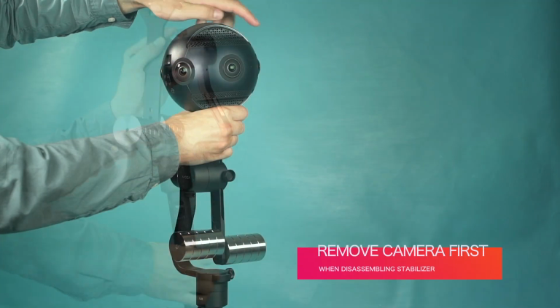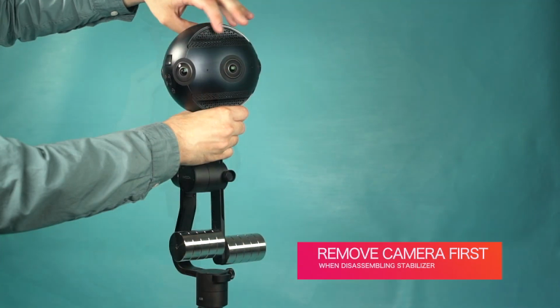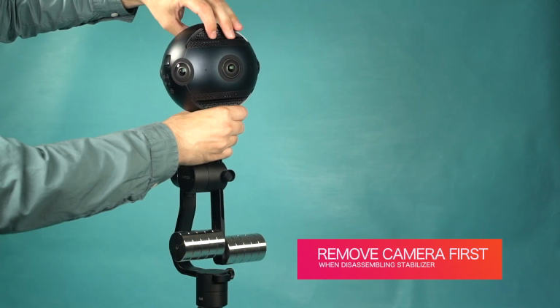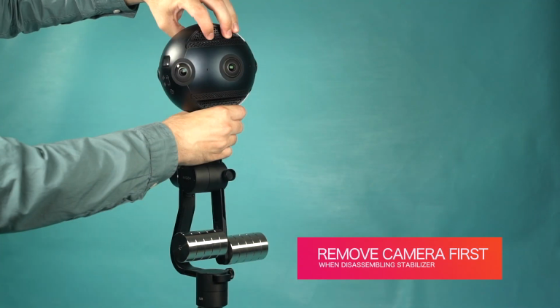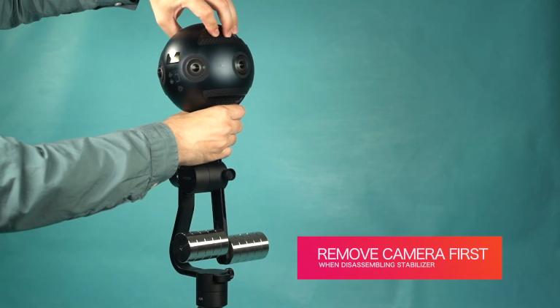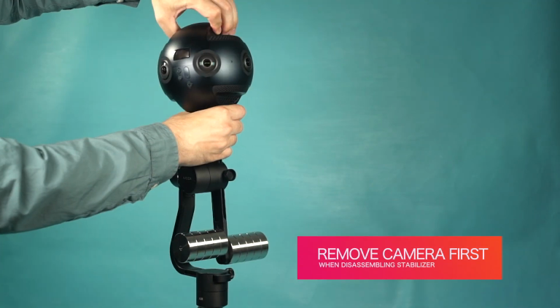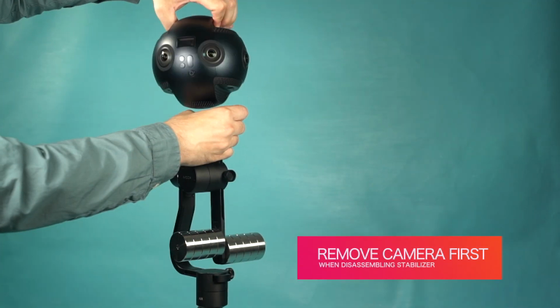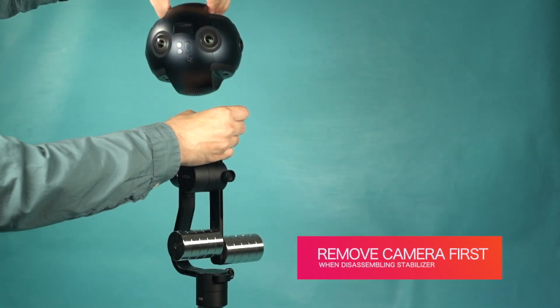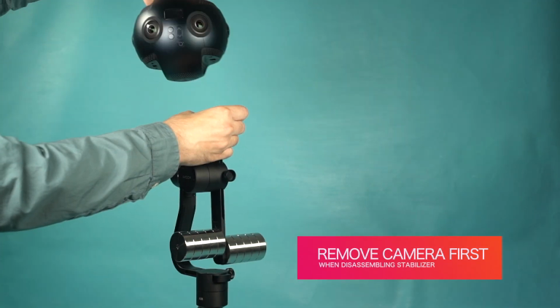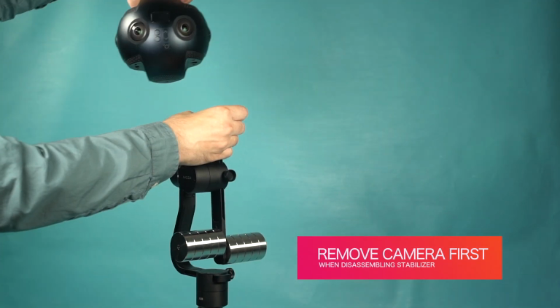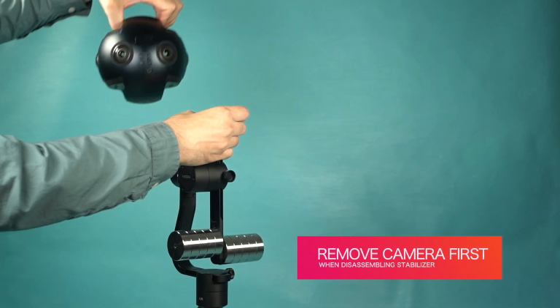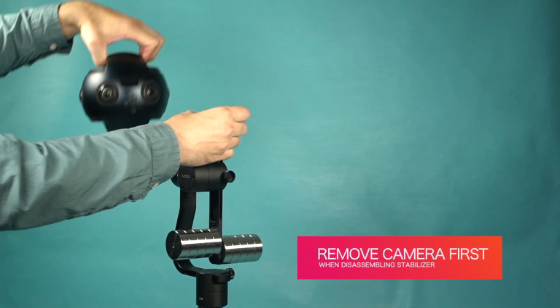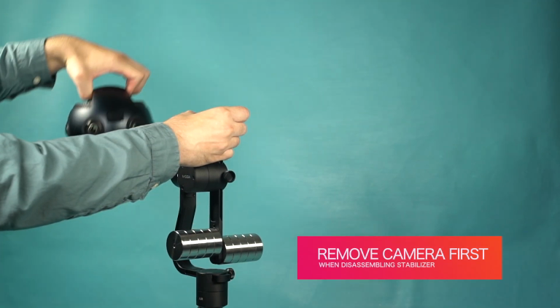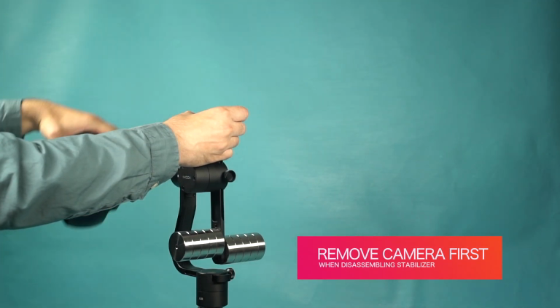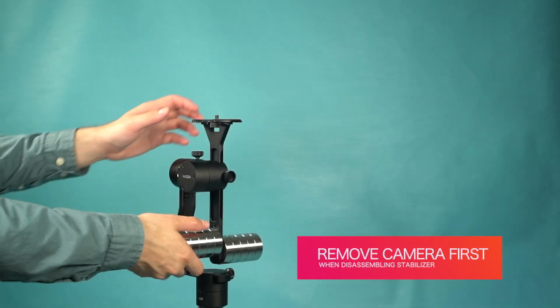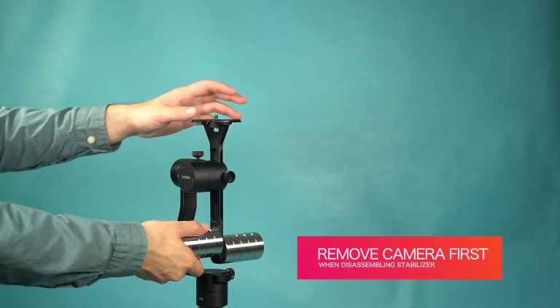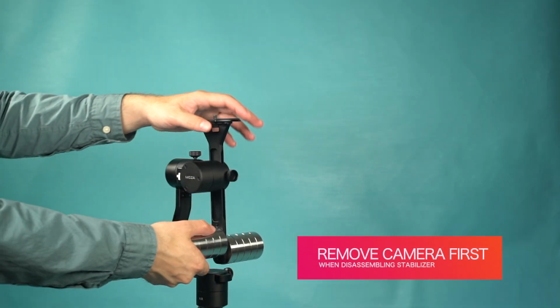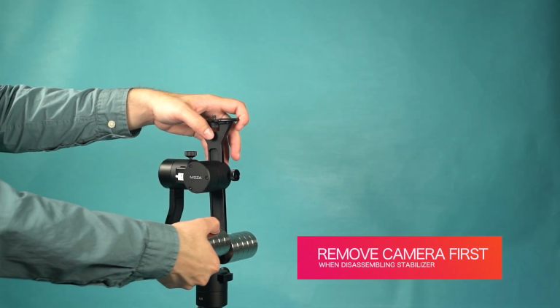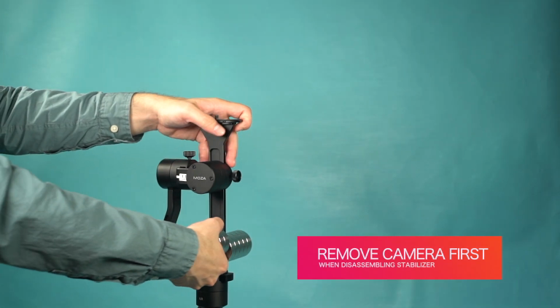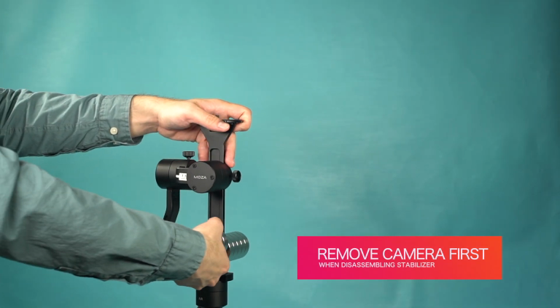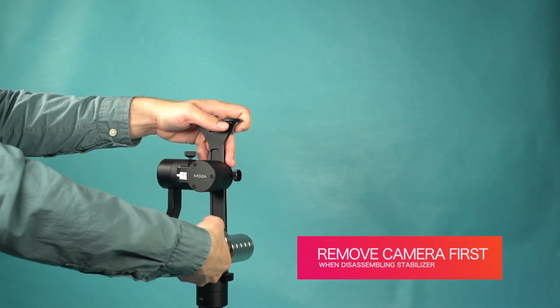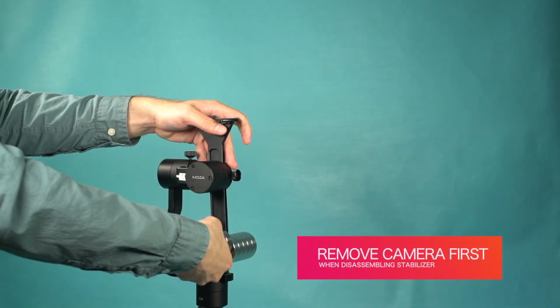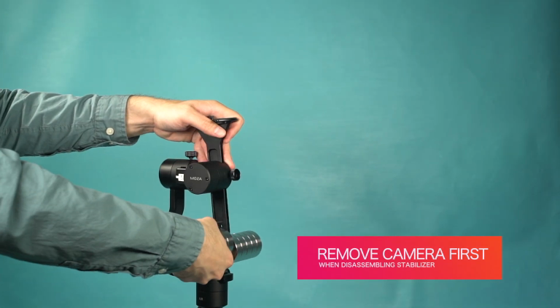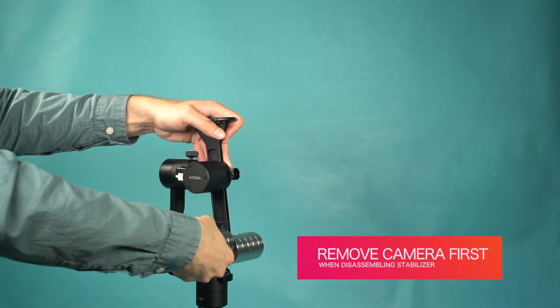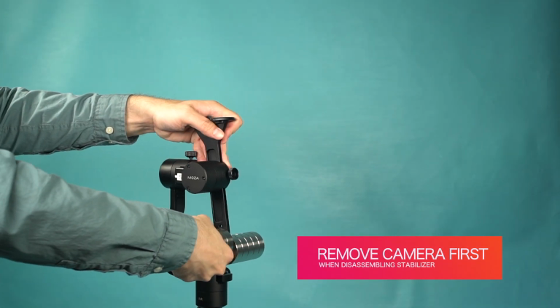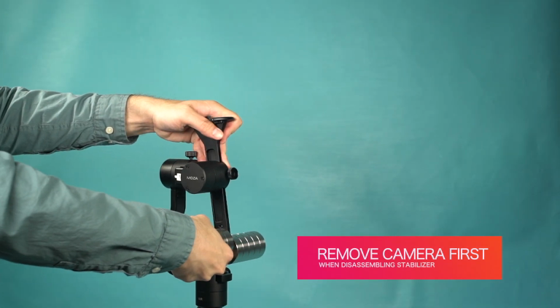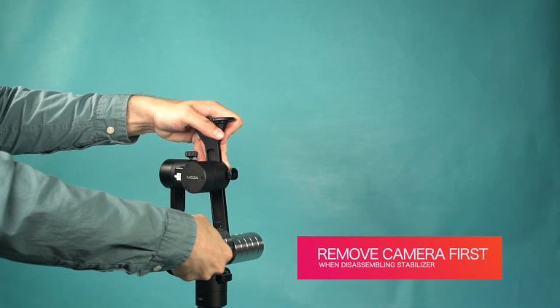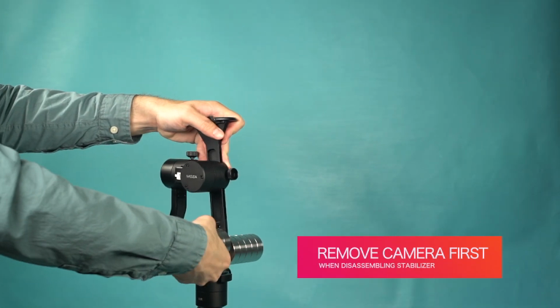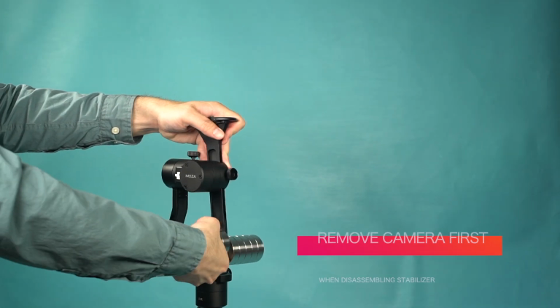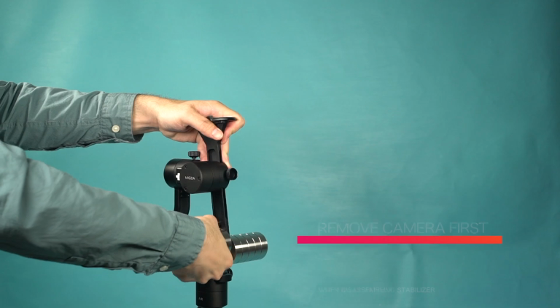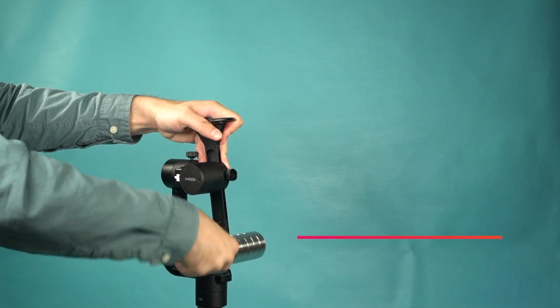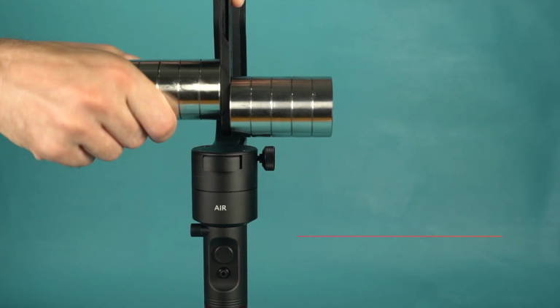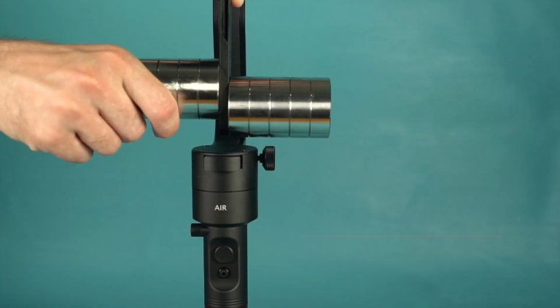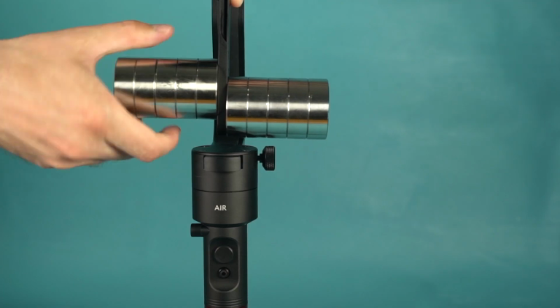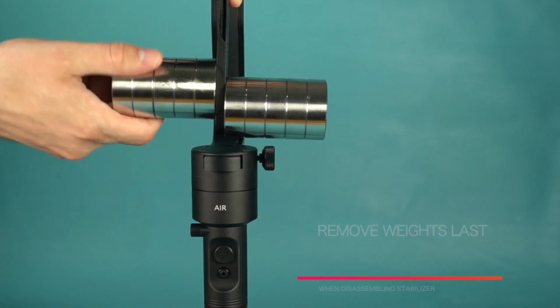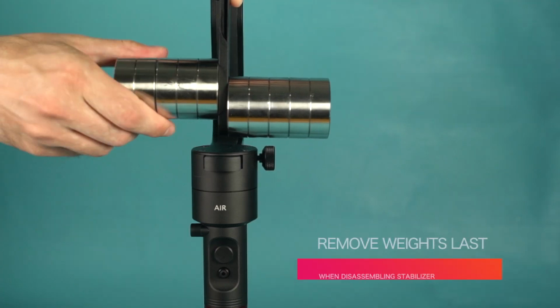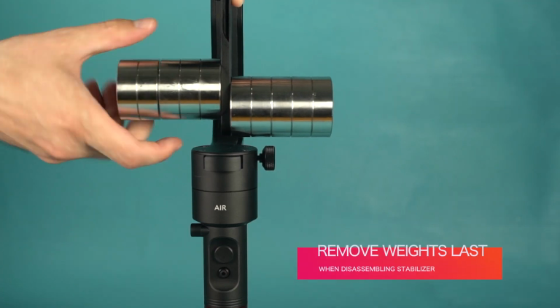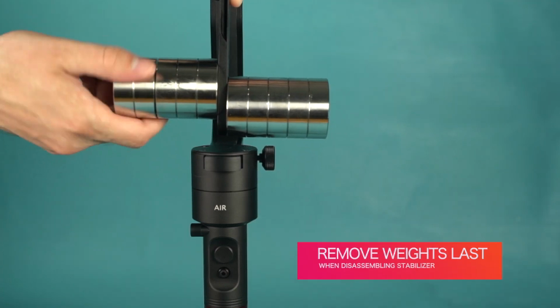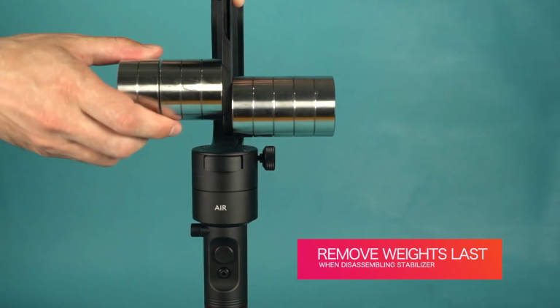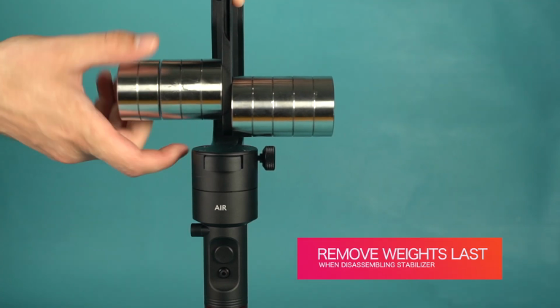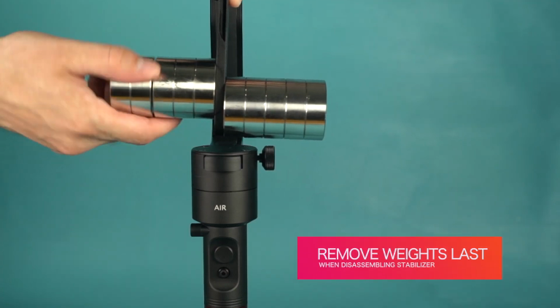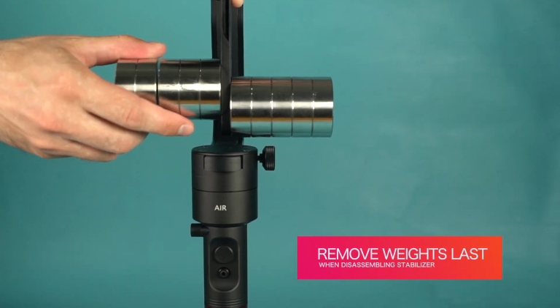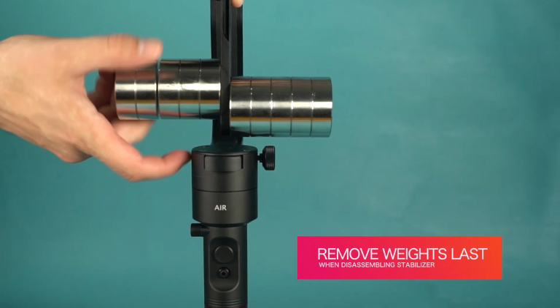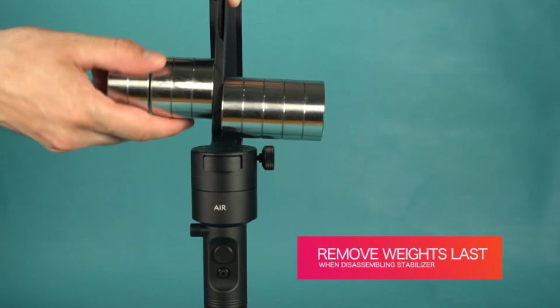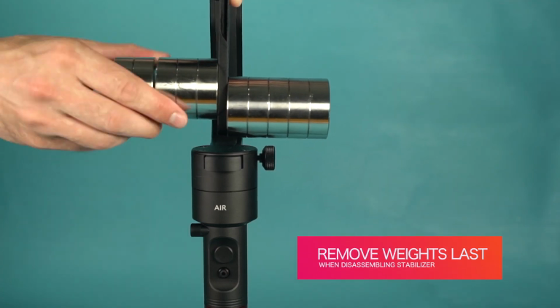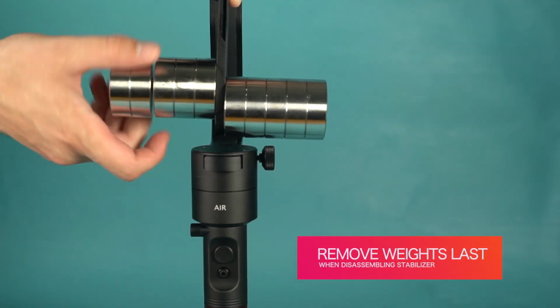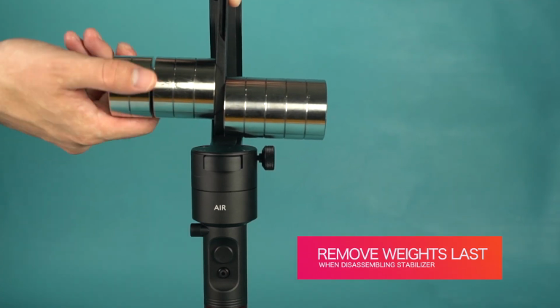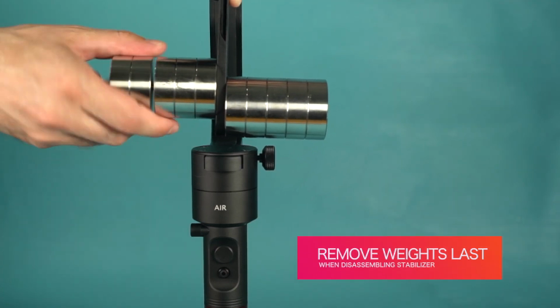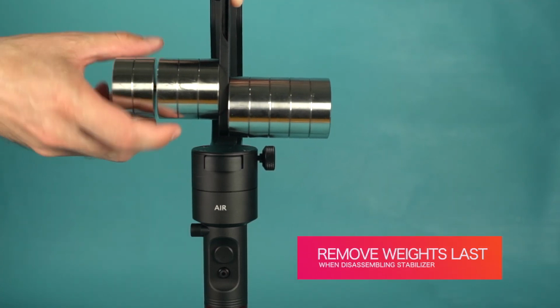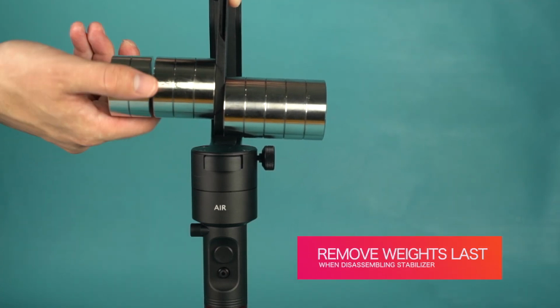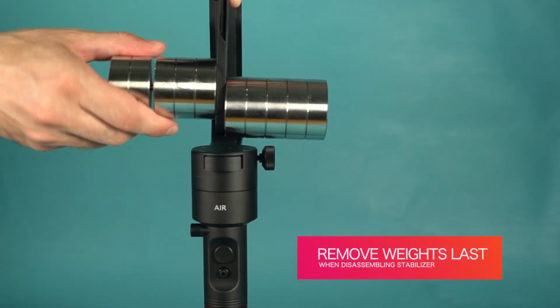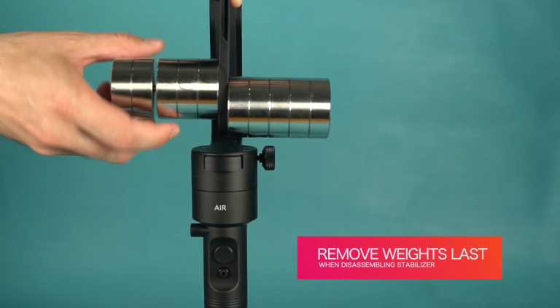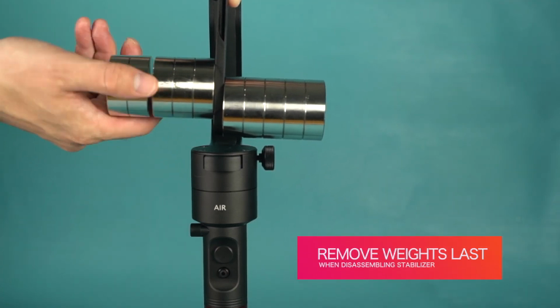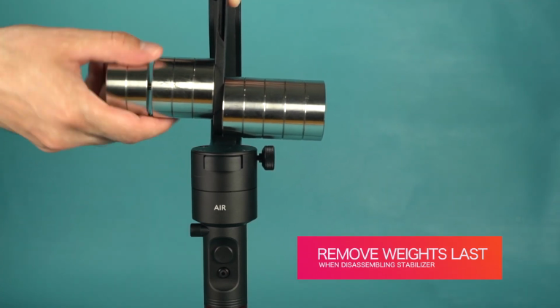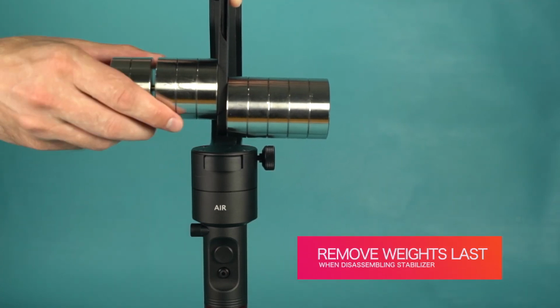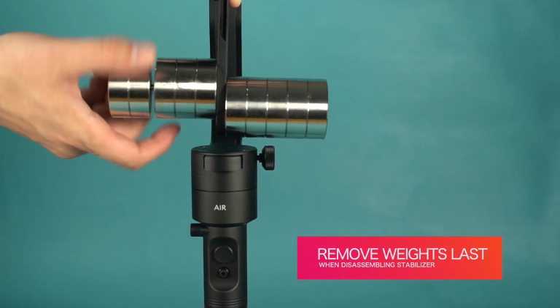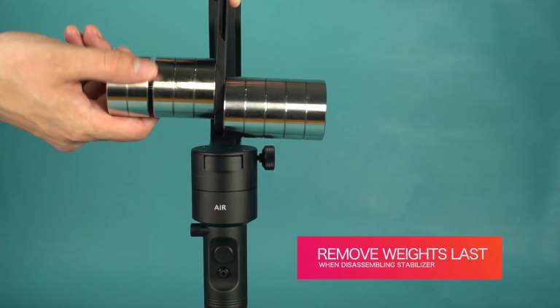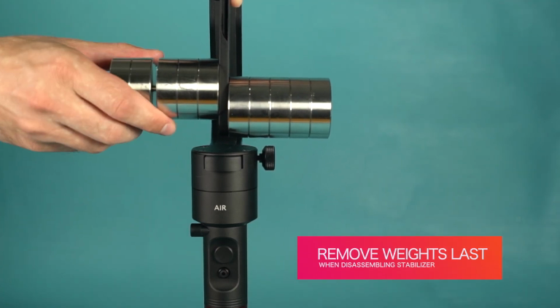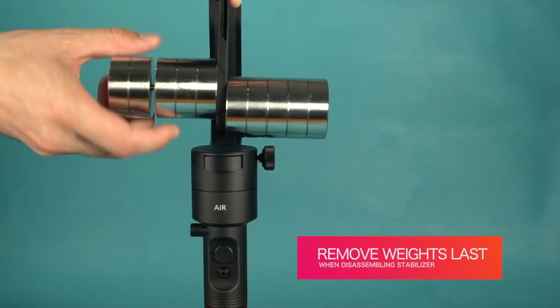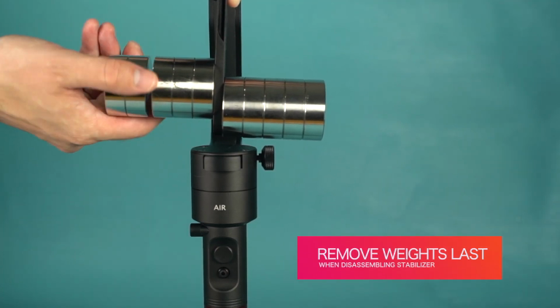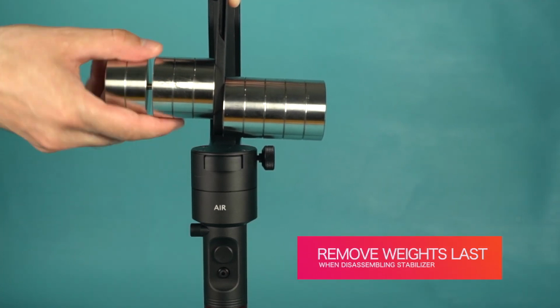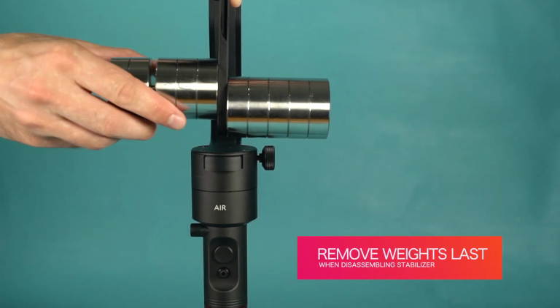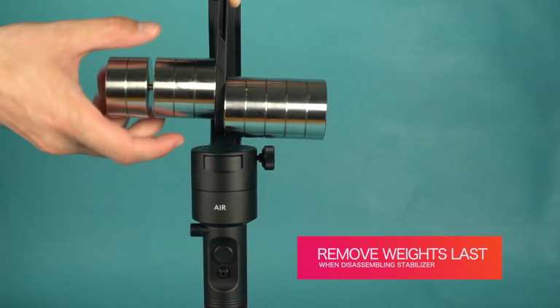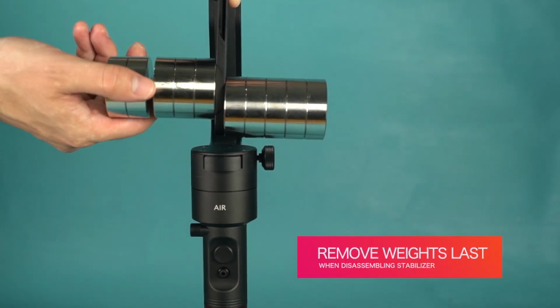When disassembling the stabilizer, remove the camera first. After that, remove the counterweights in small sections you're comfortable with.